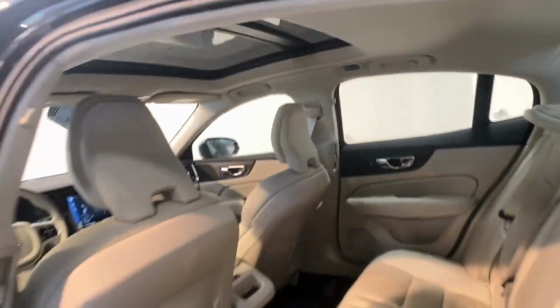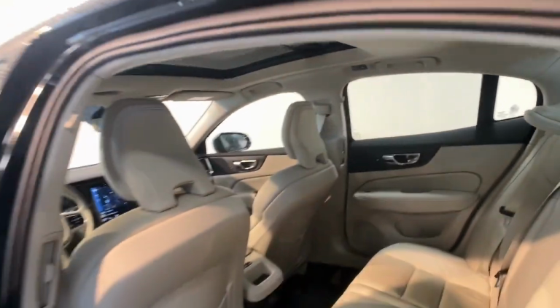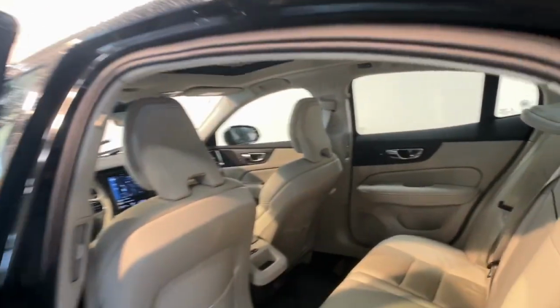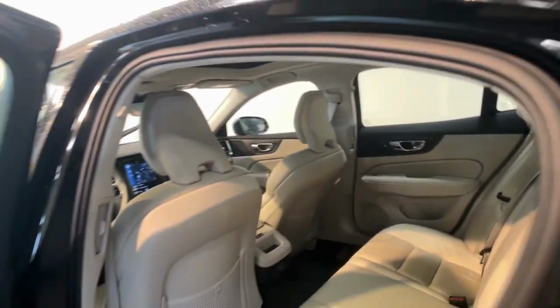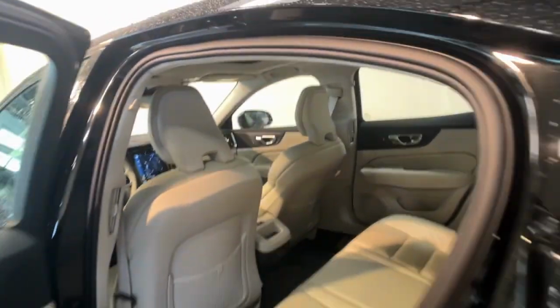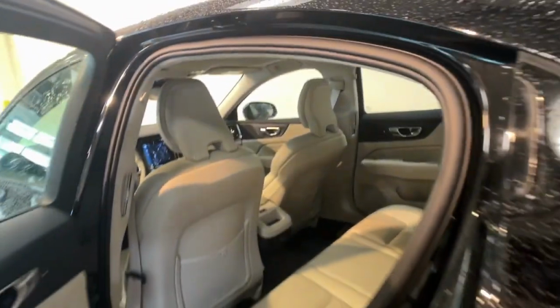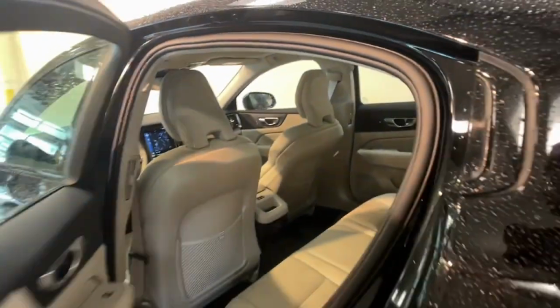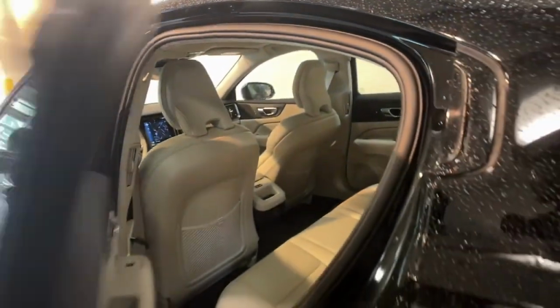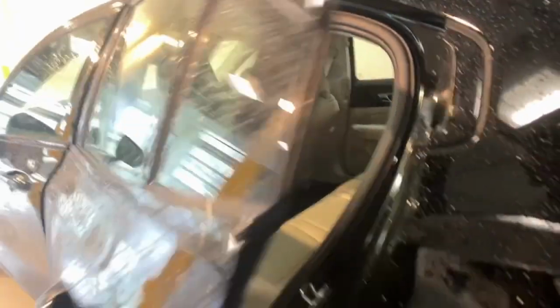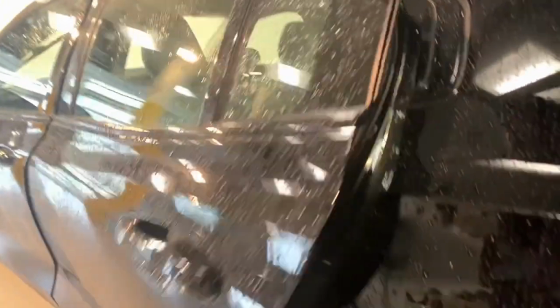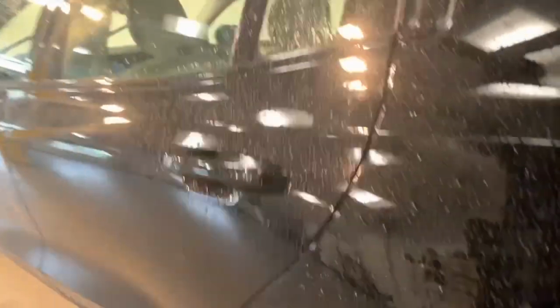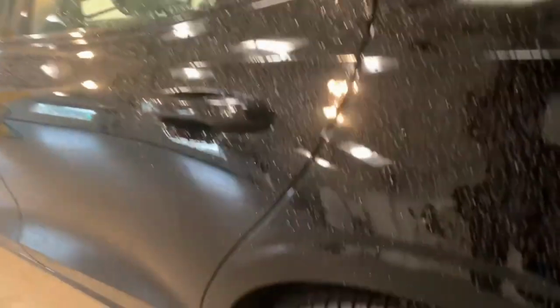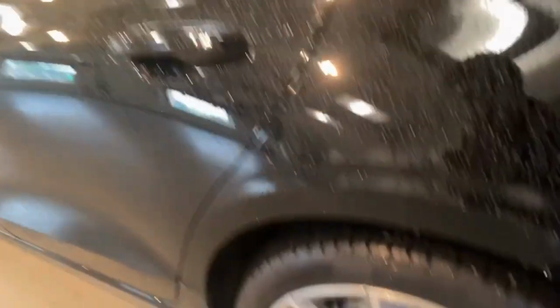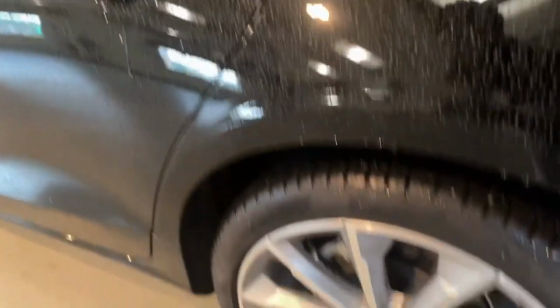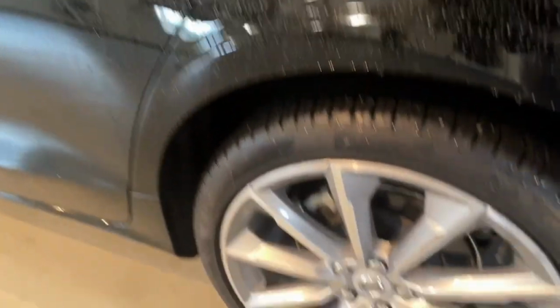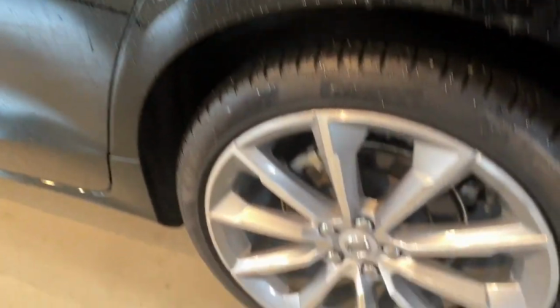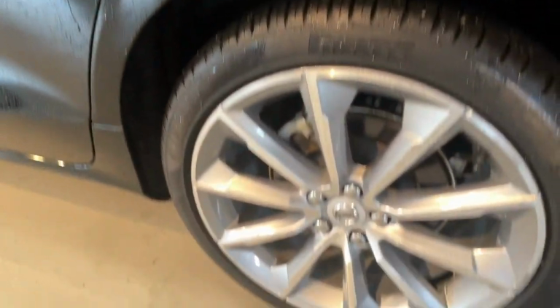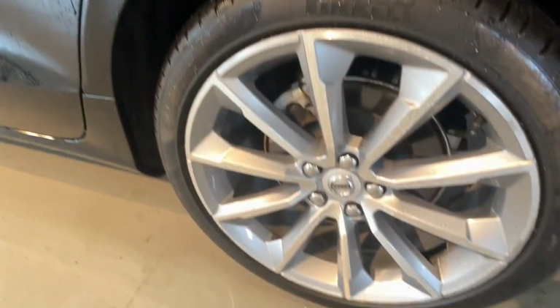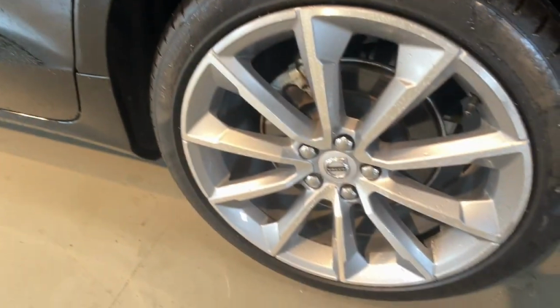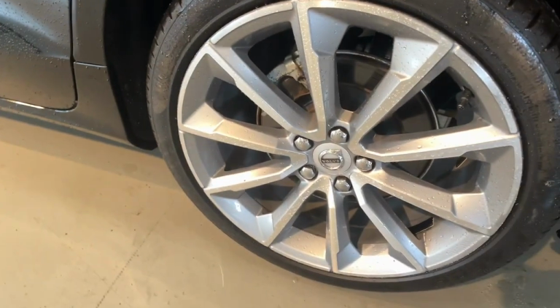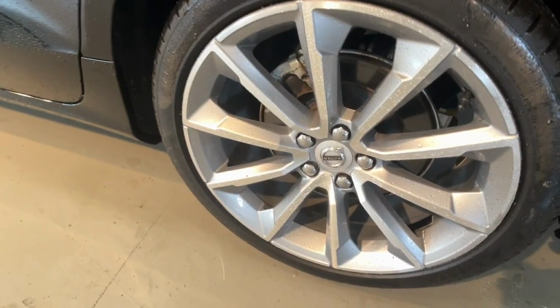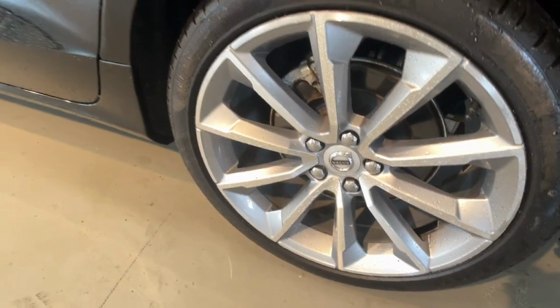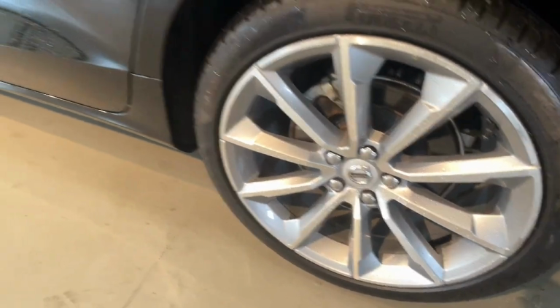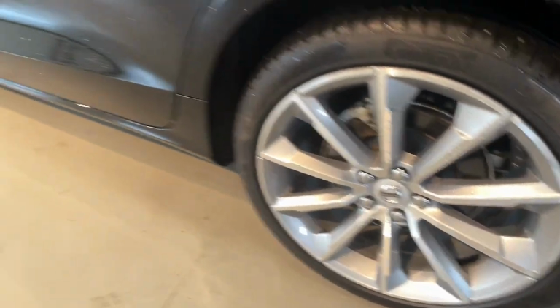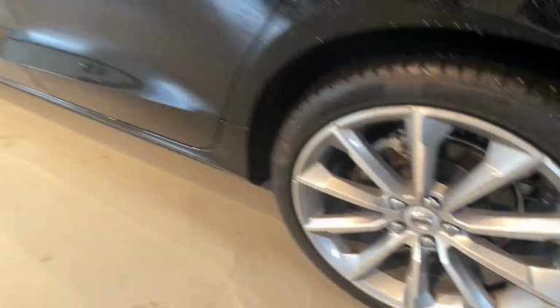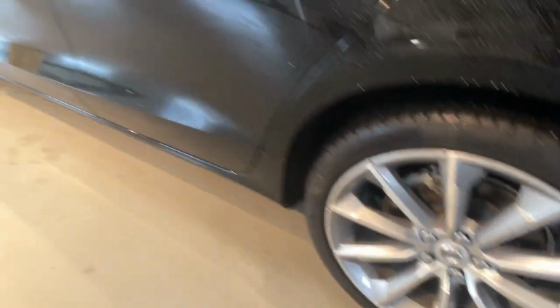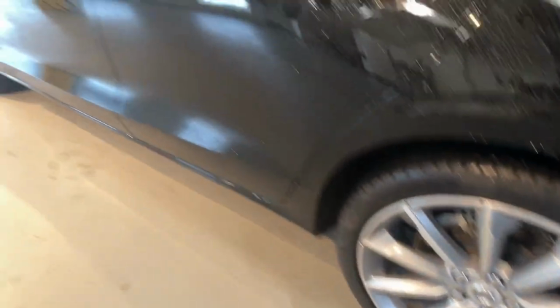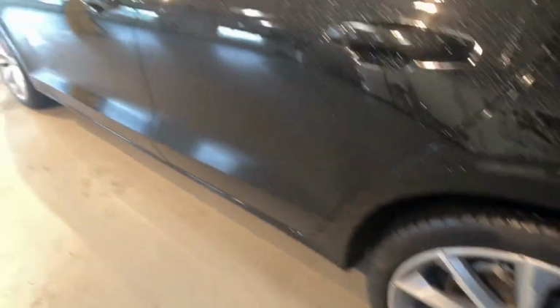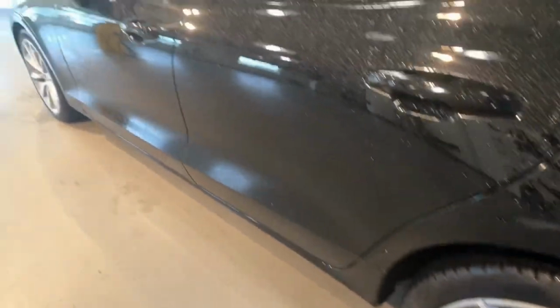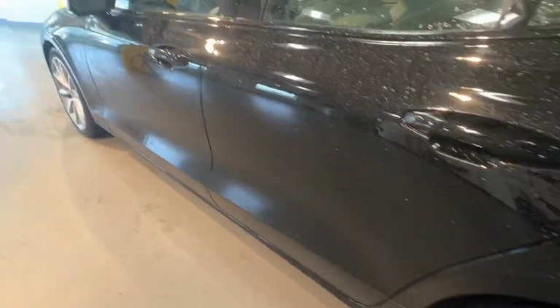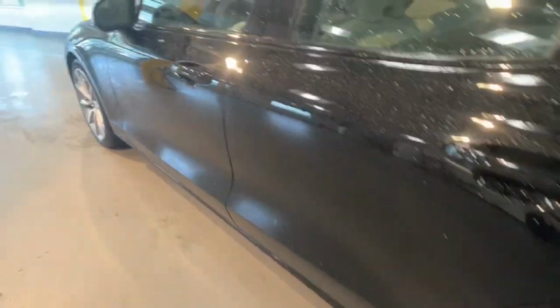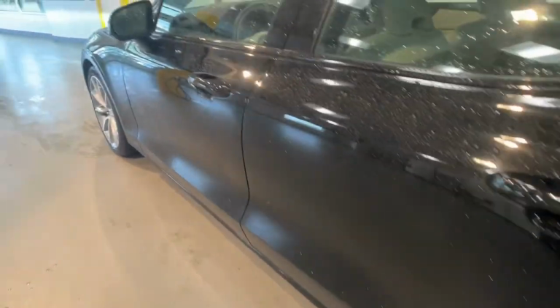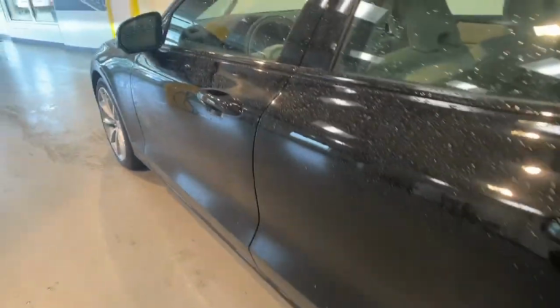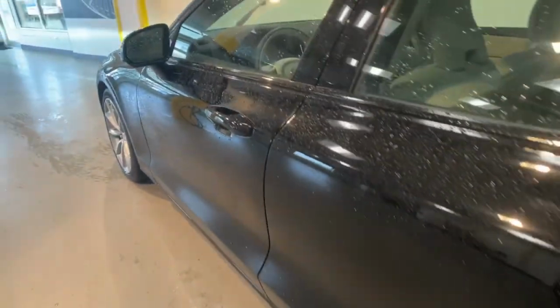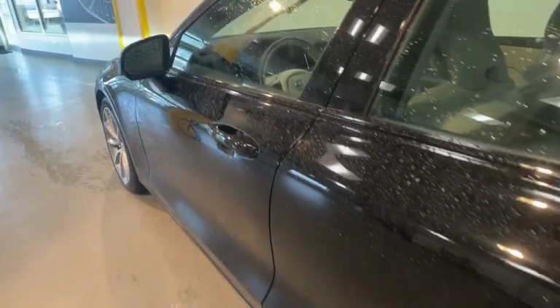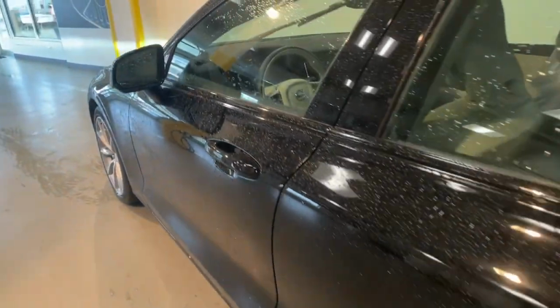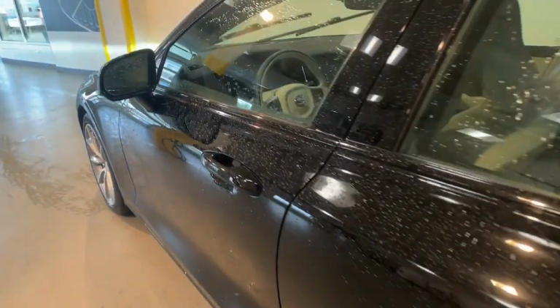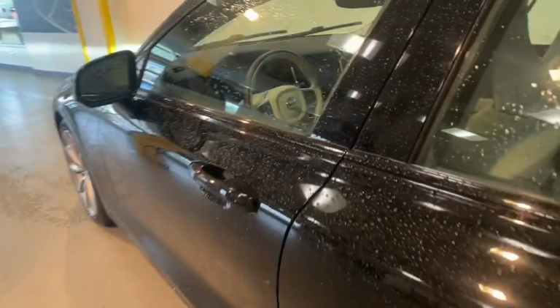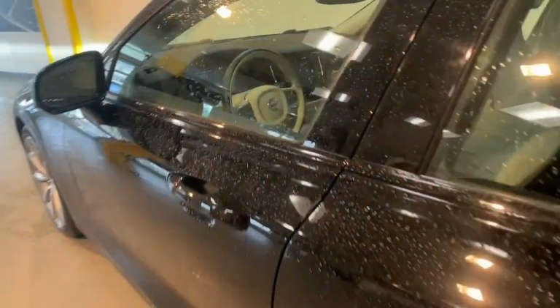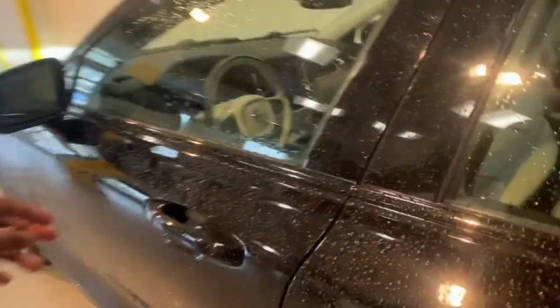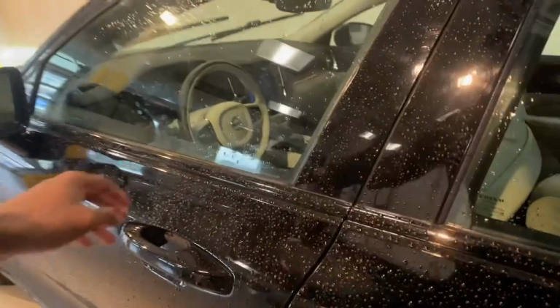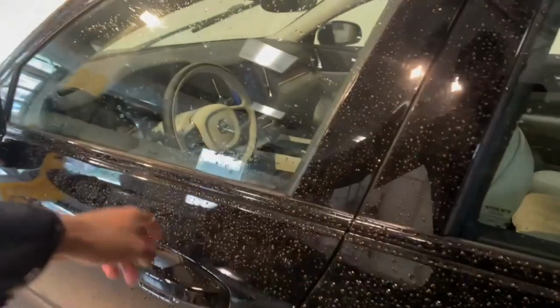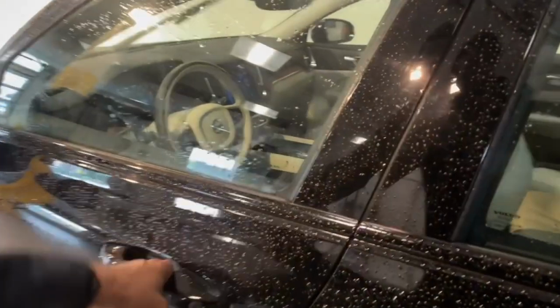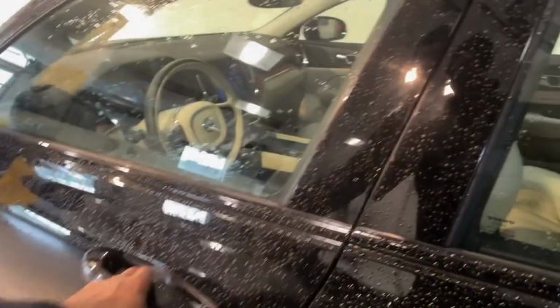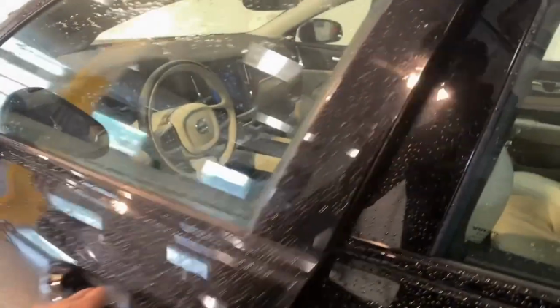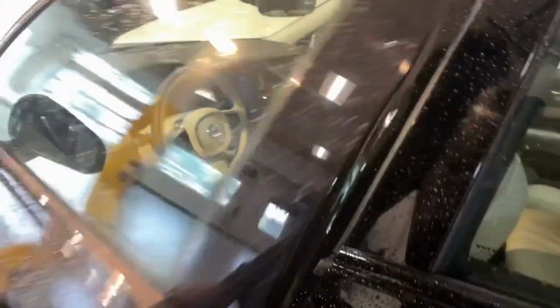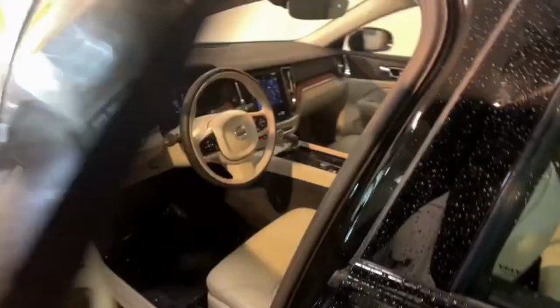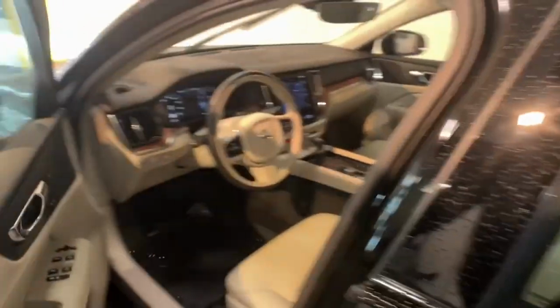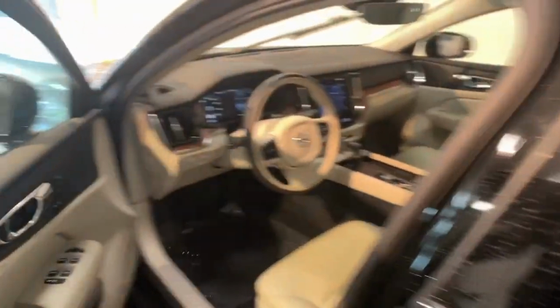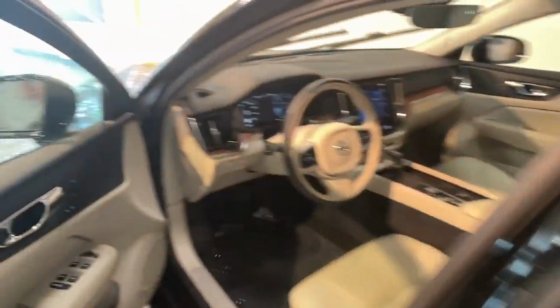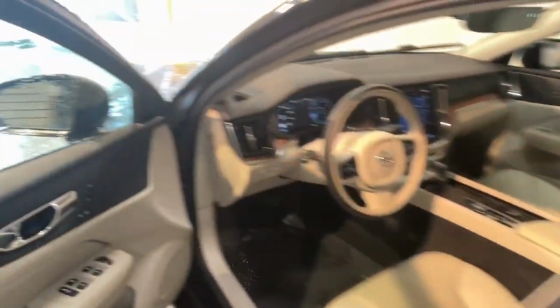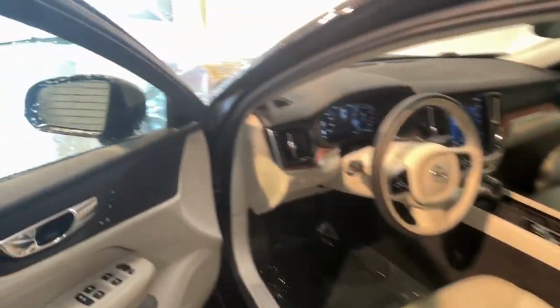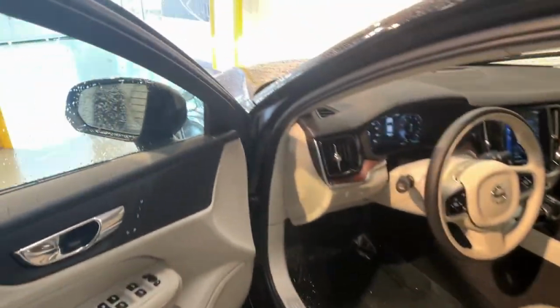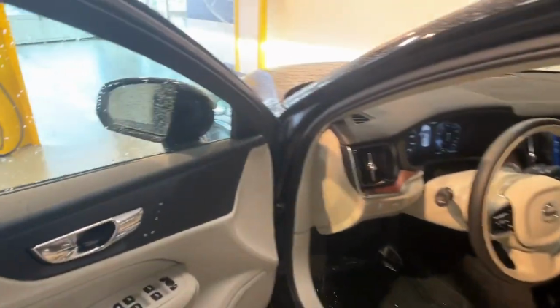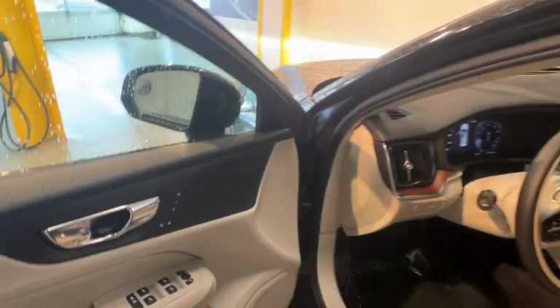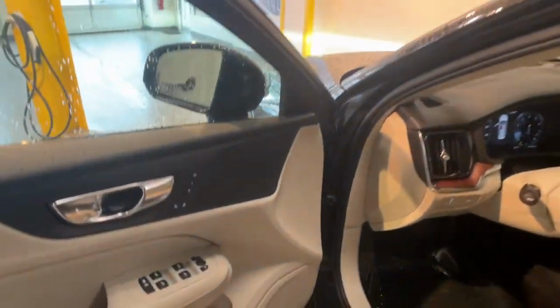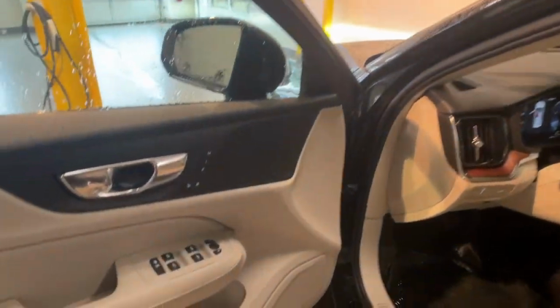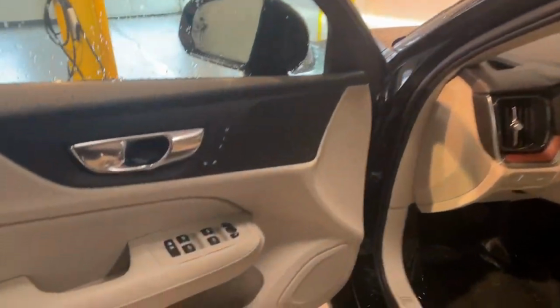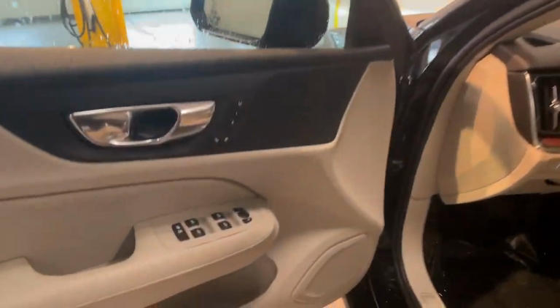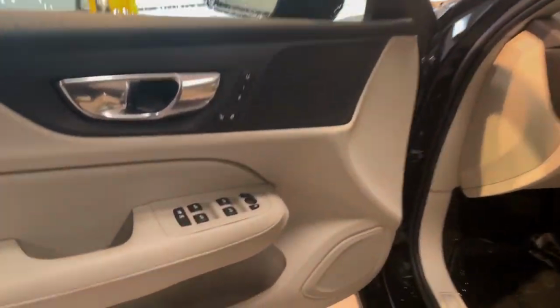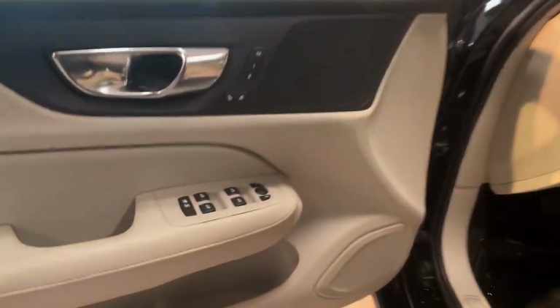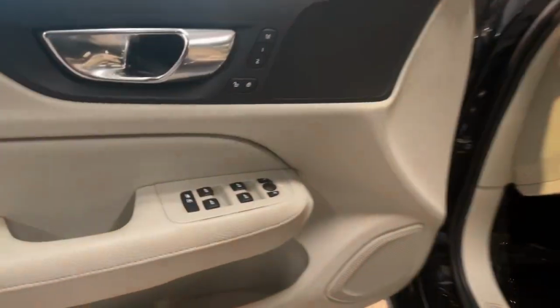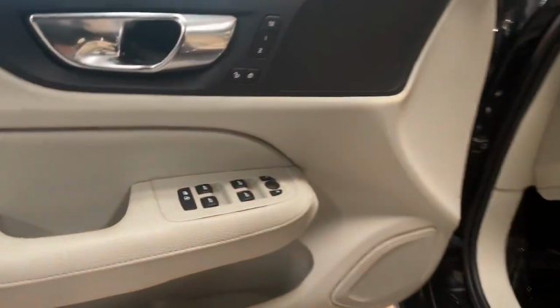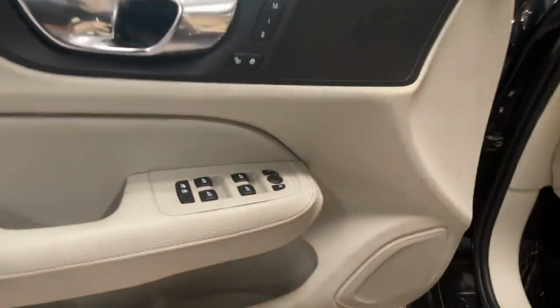Drive your best life in this beautifully designed S60. Come in for a fun and easy test drive. Our team will make it the best part of your day.